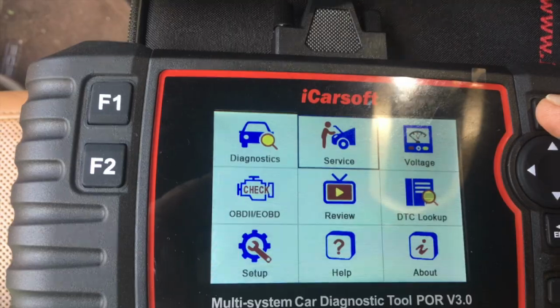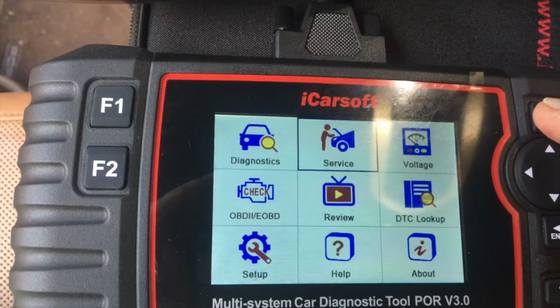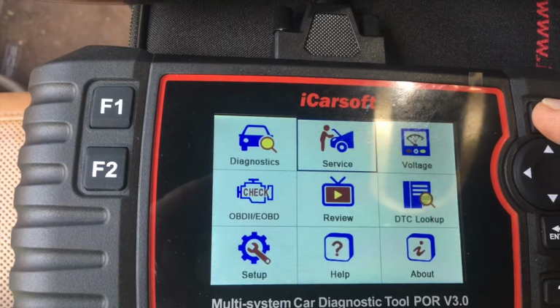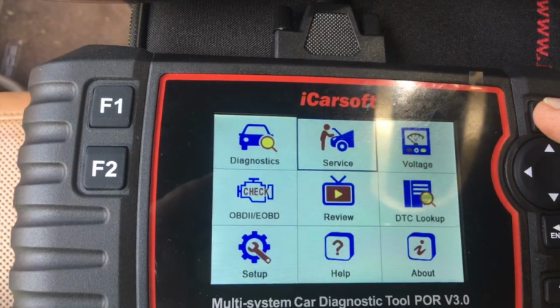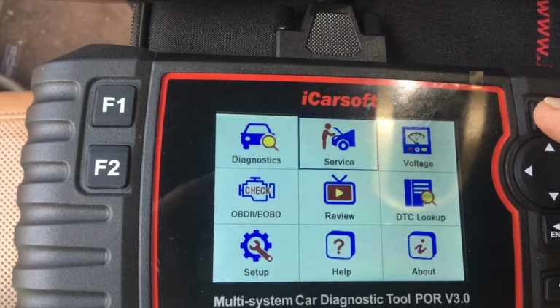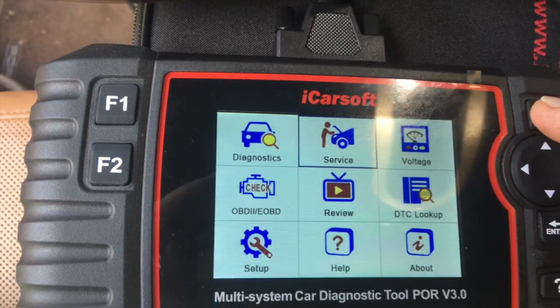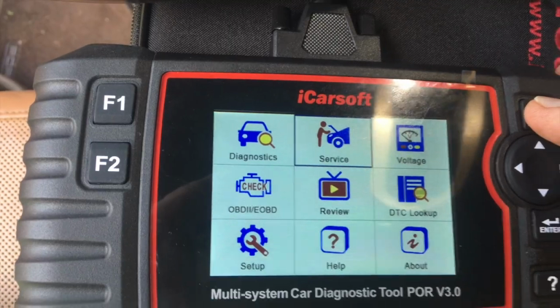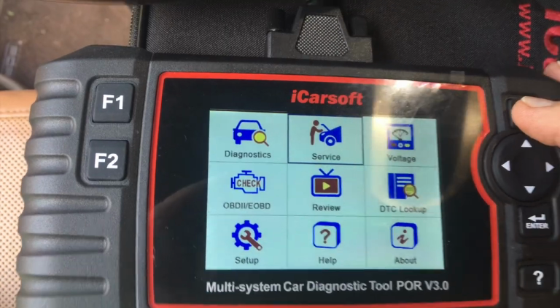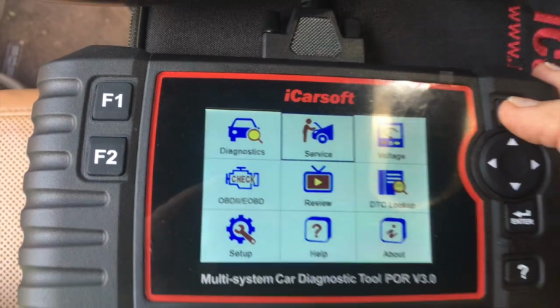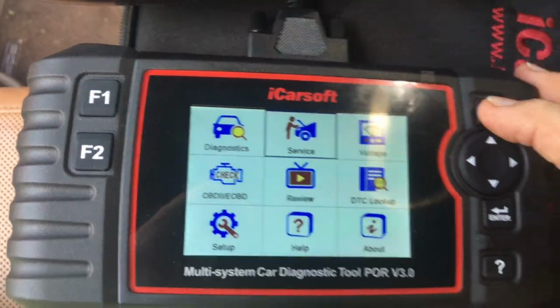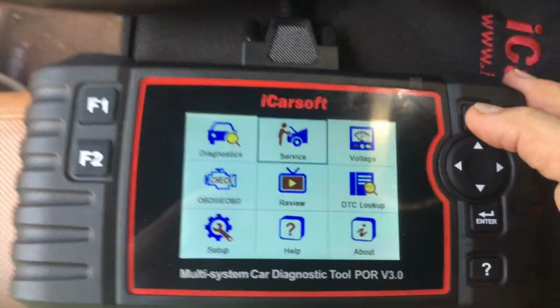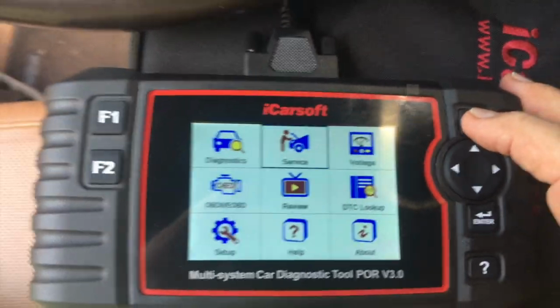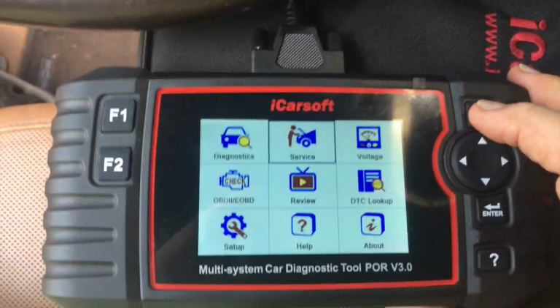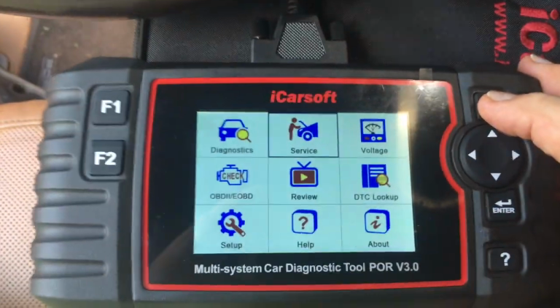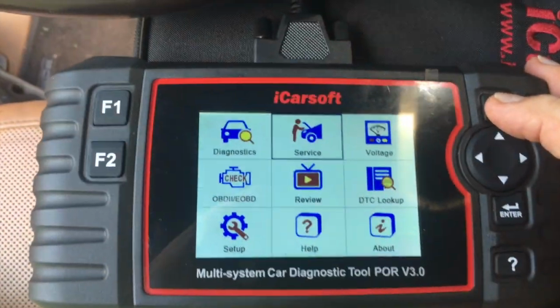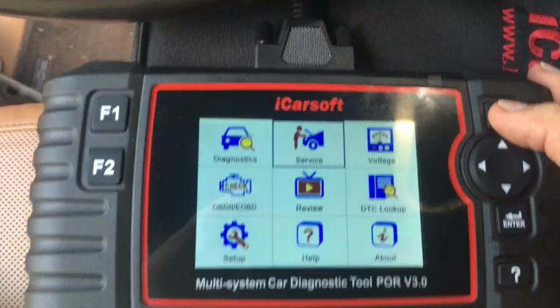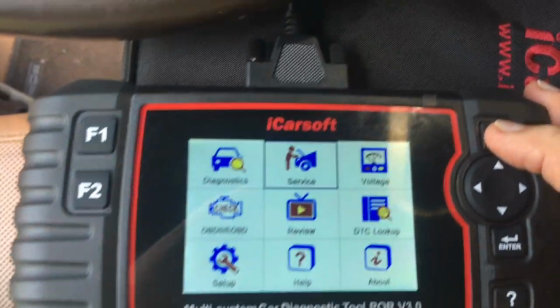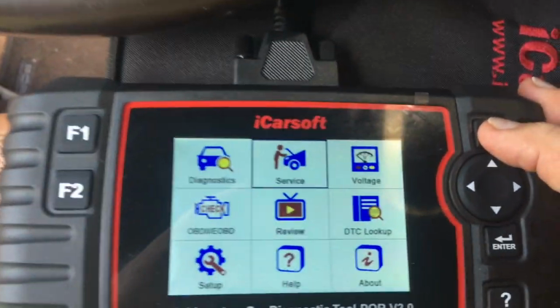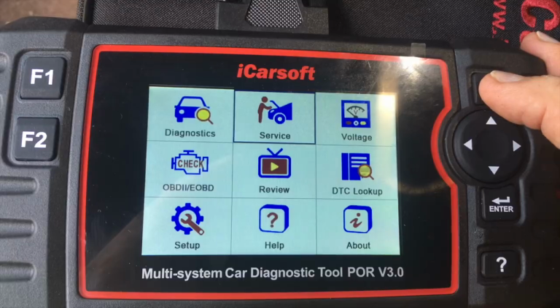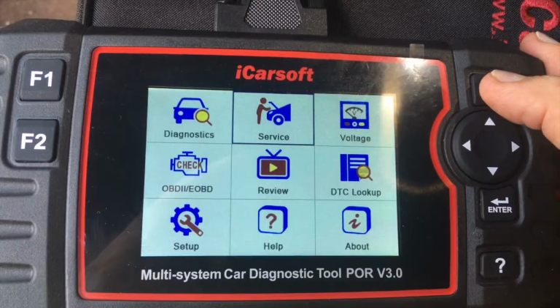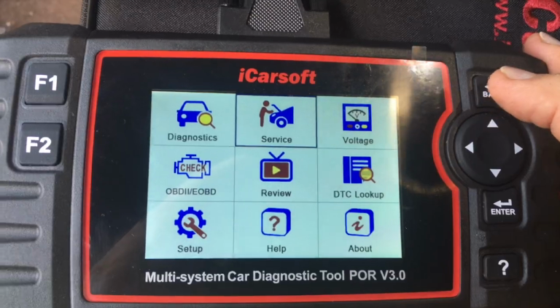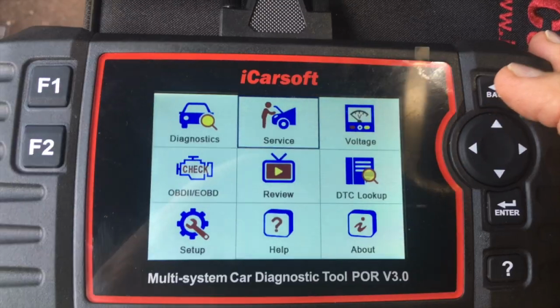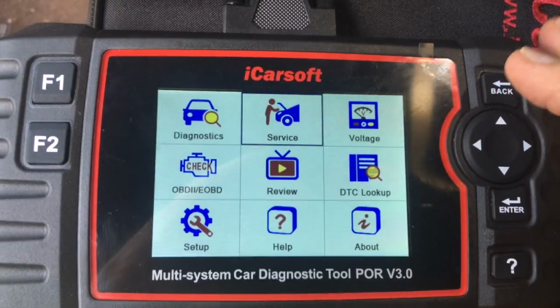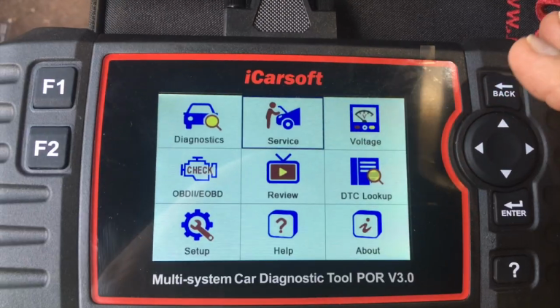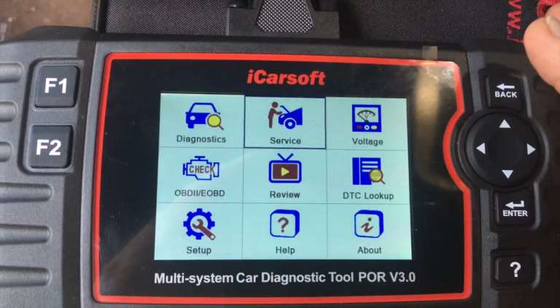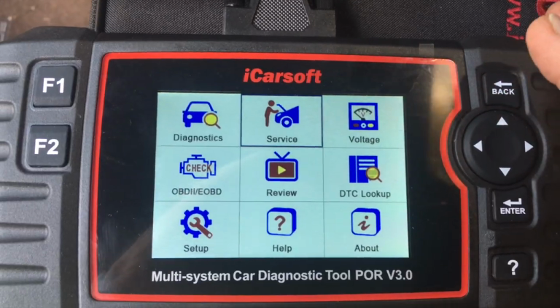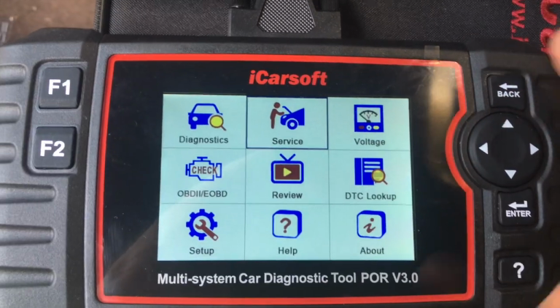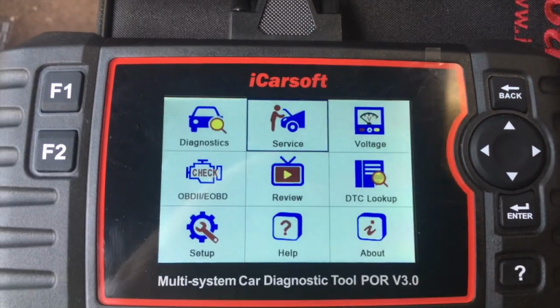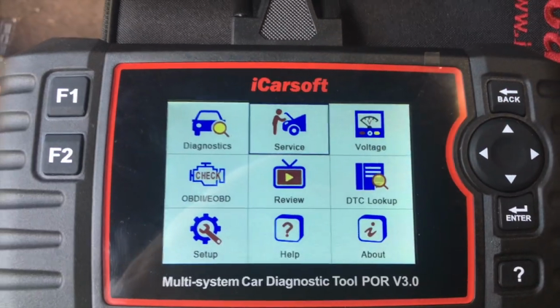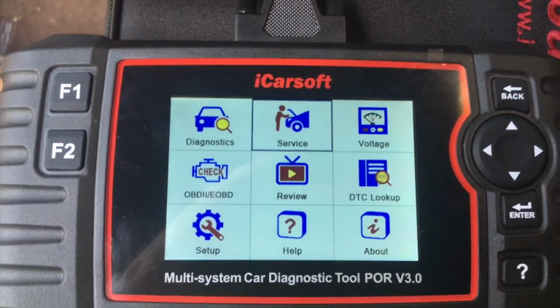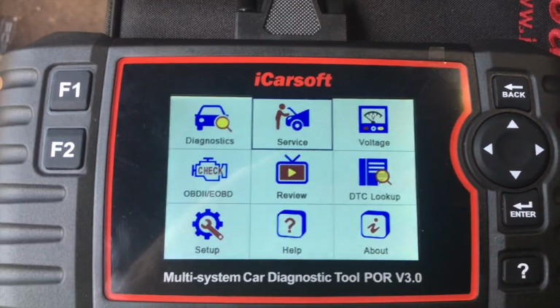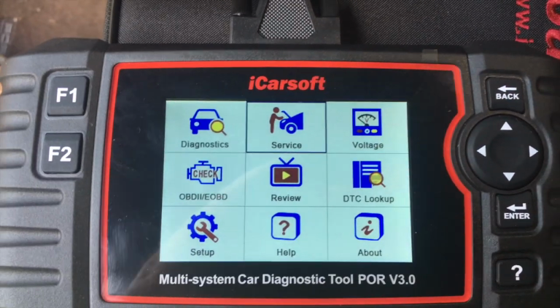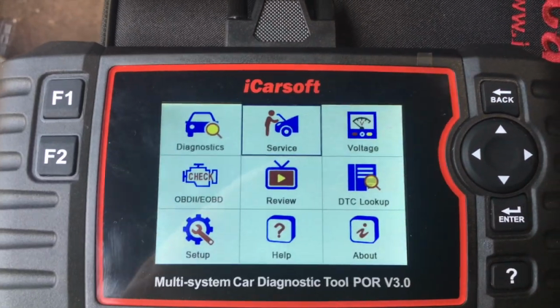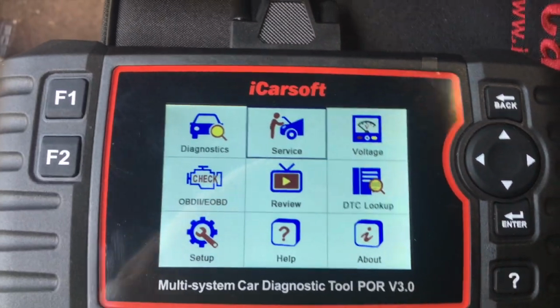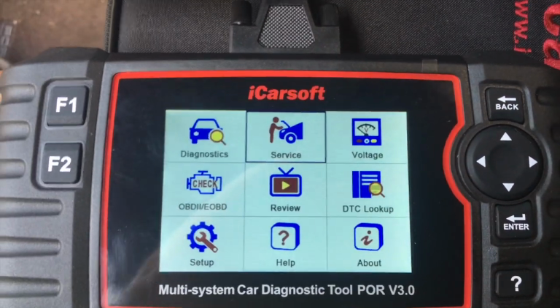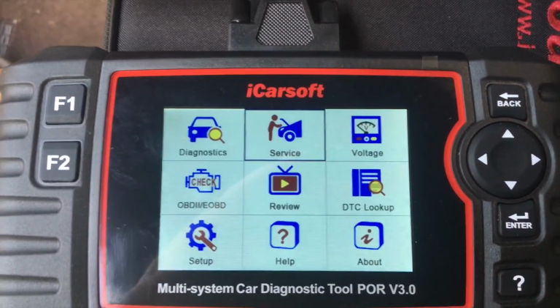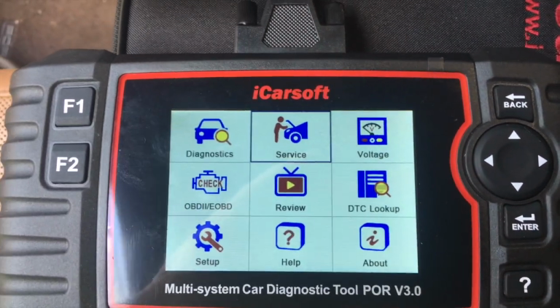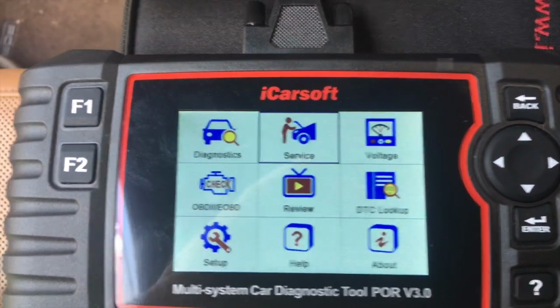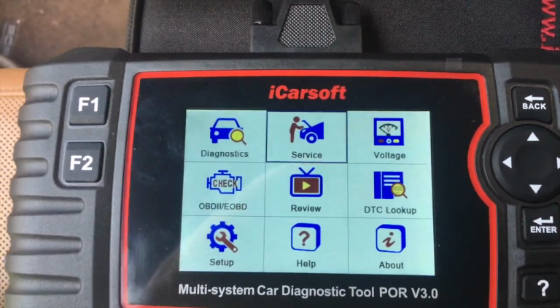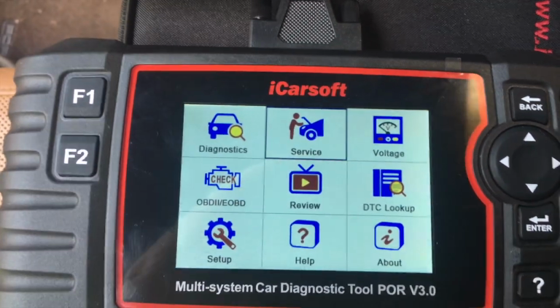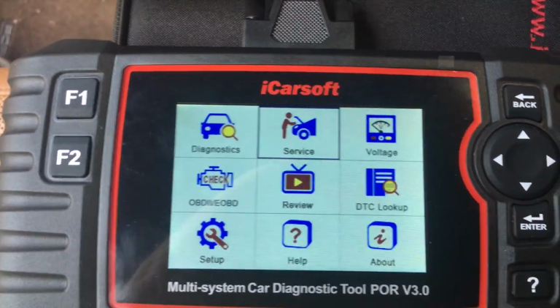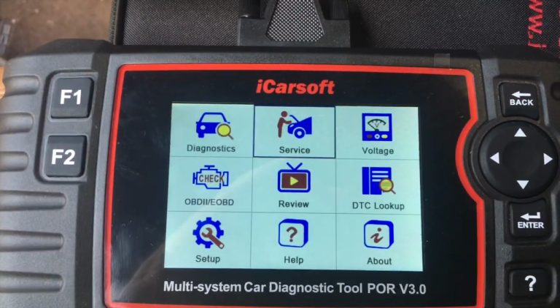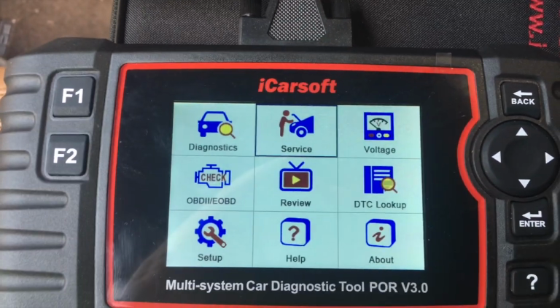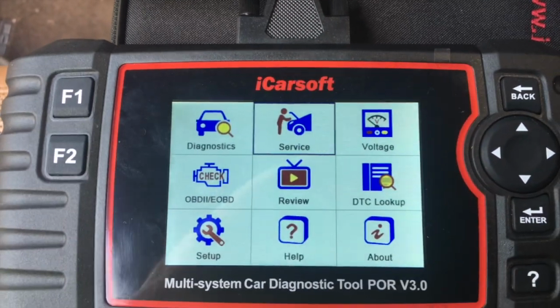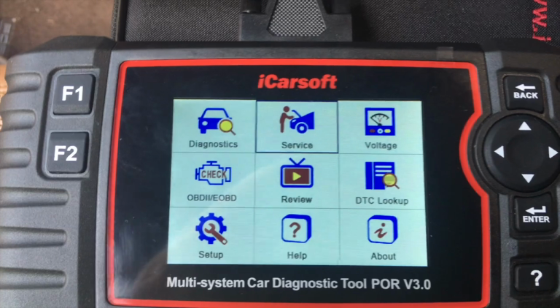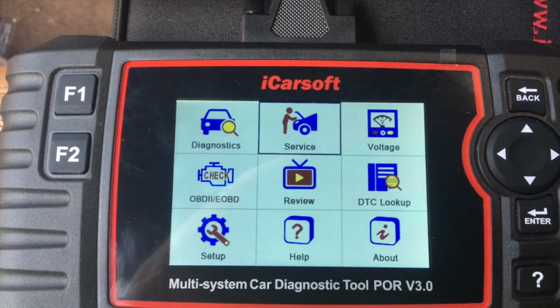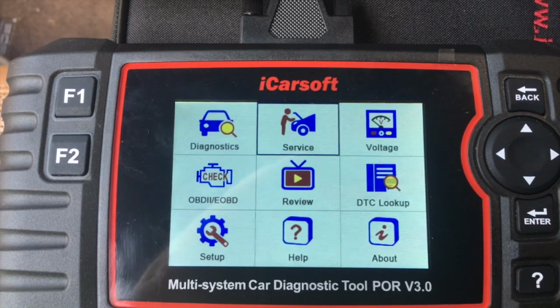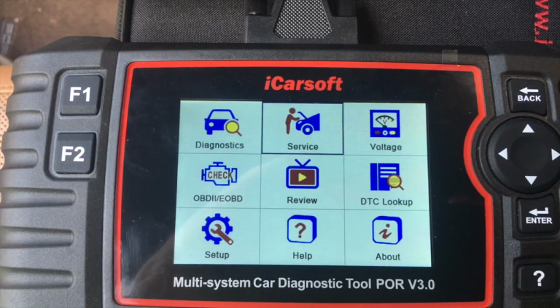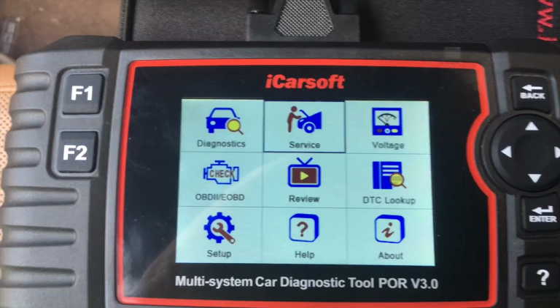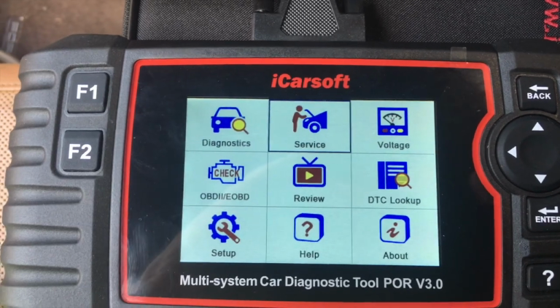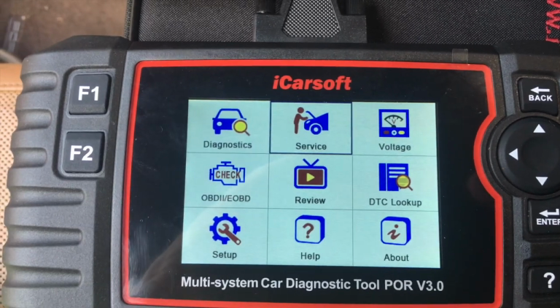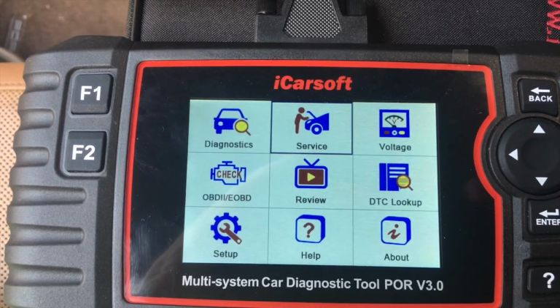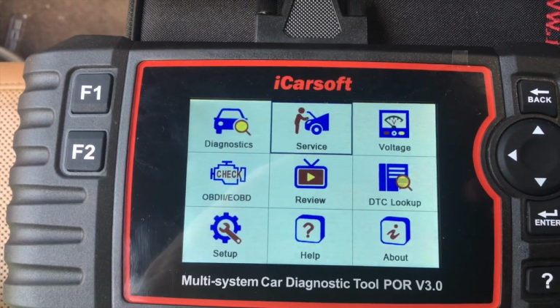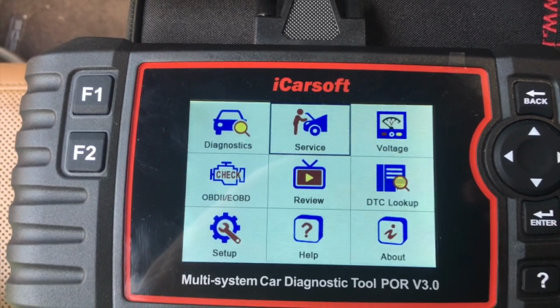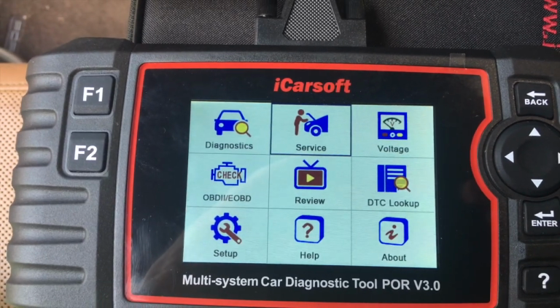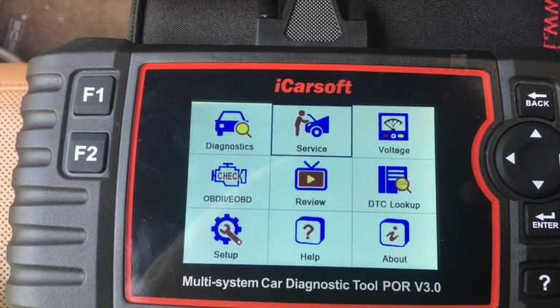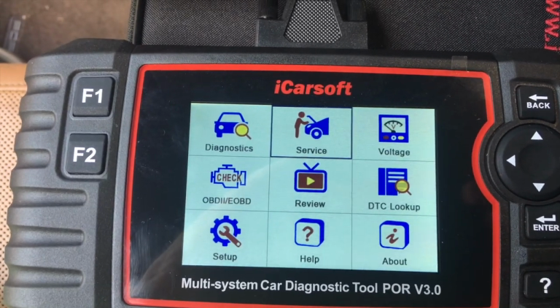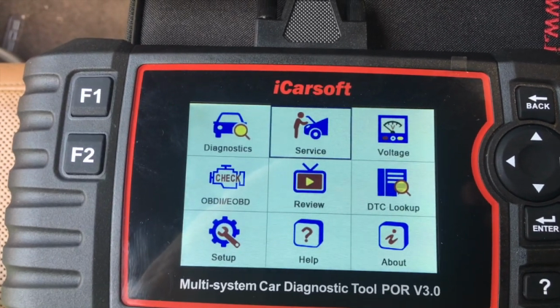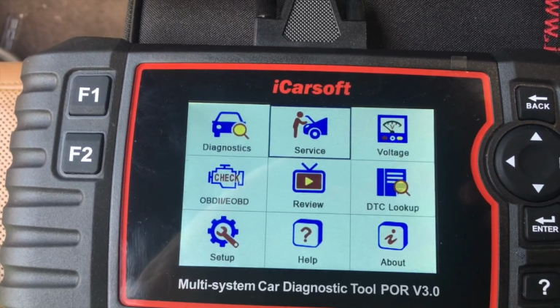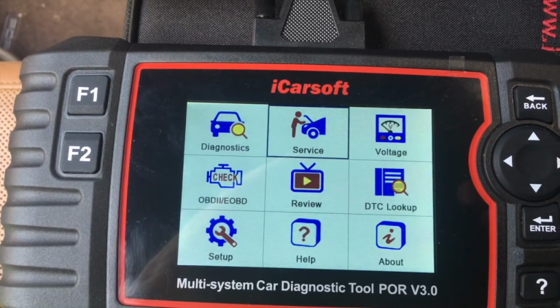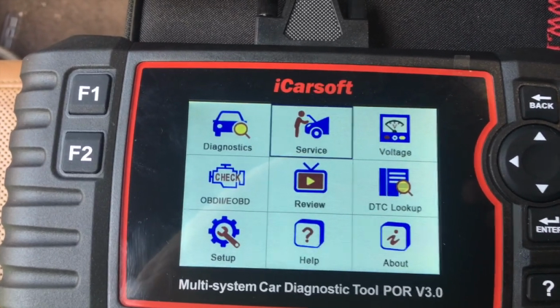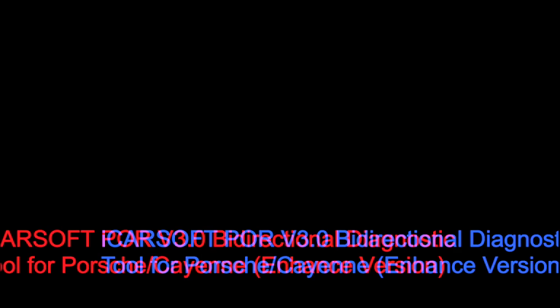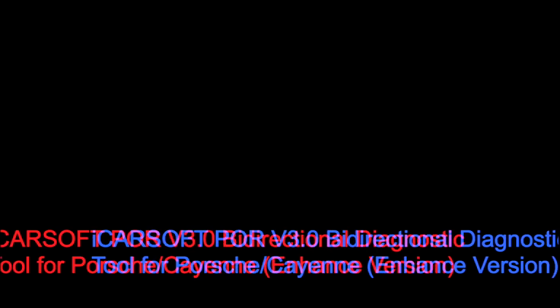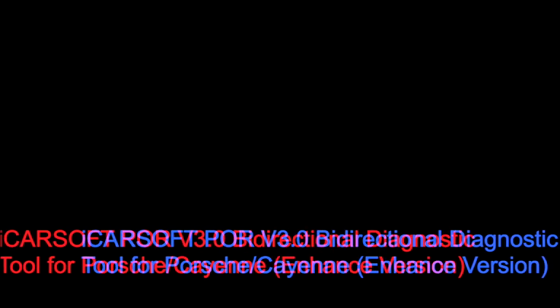There's a lot in this machine. It's a good machine to use. I recommend it — buy it now.